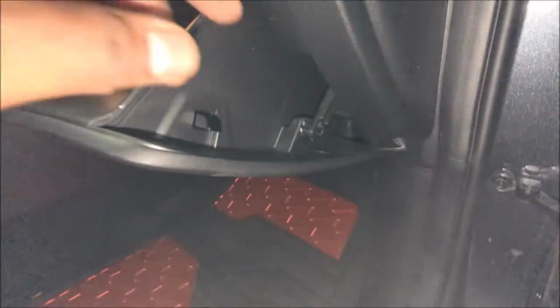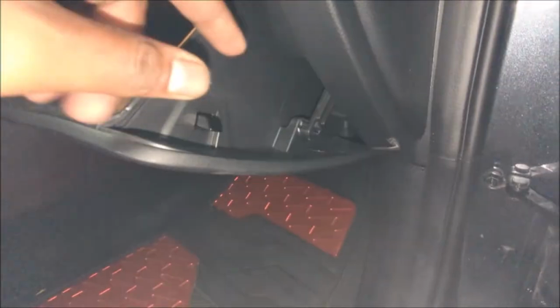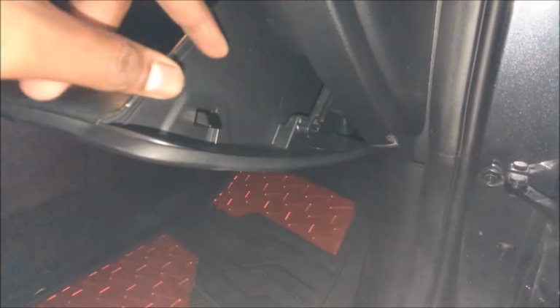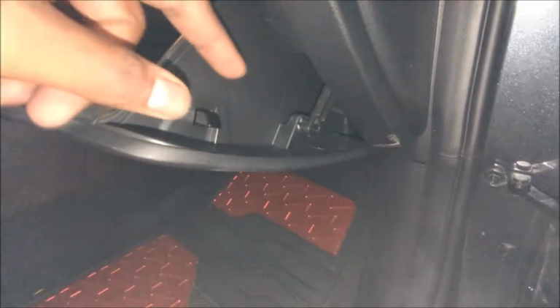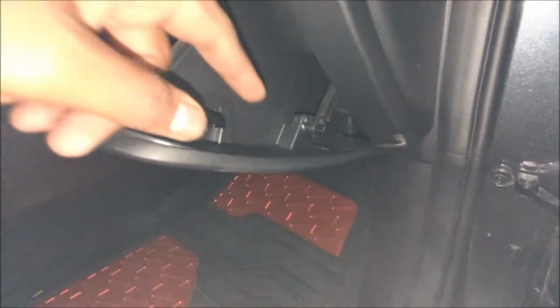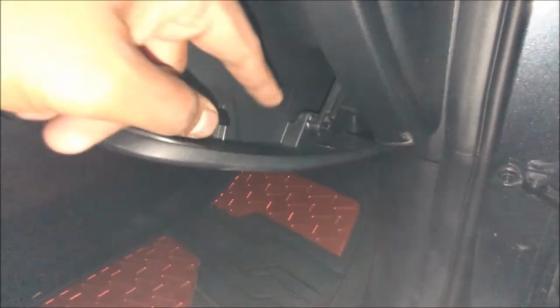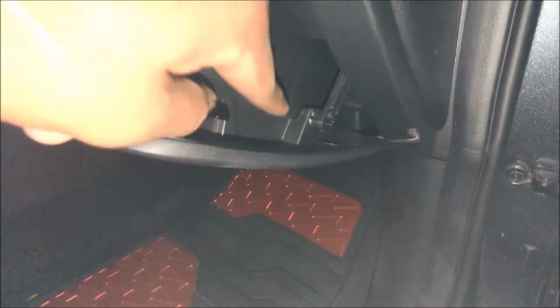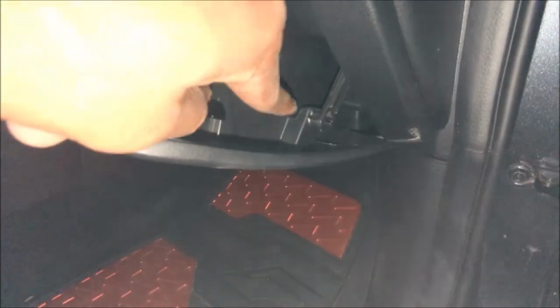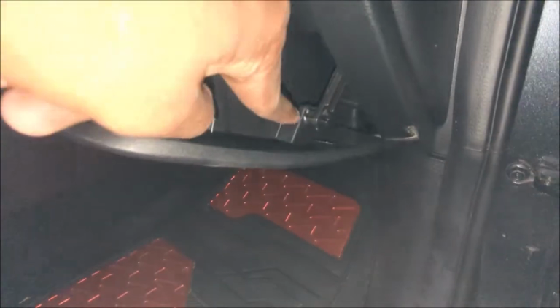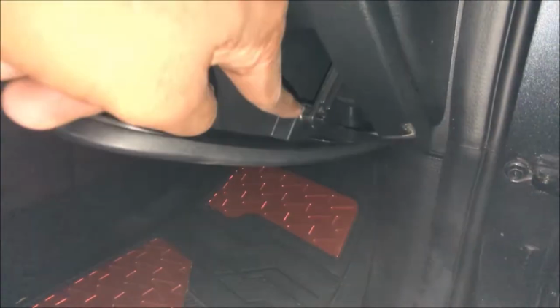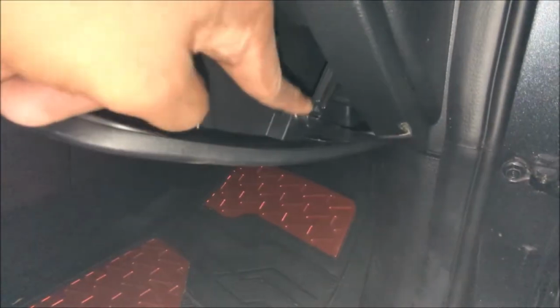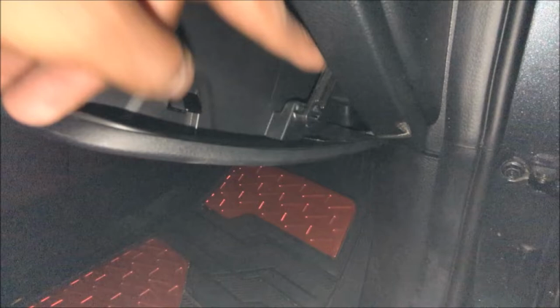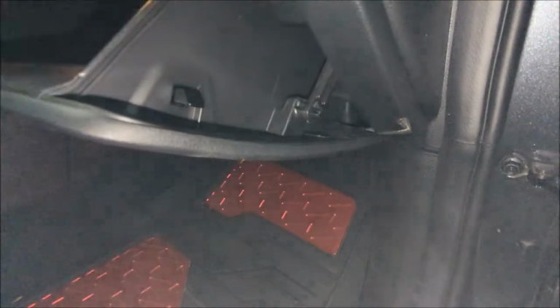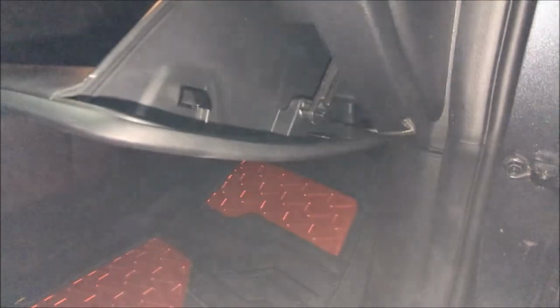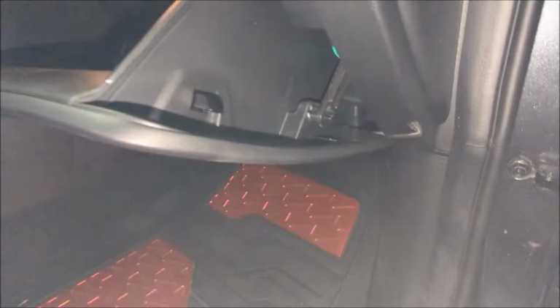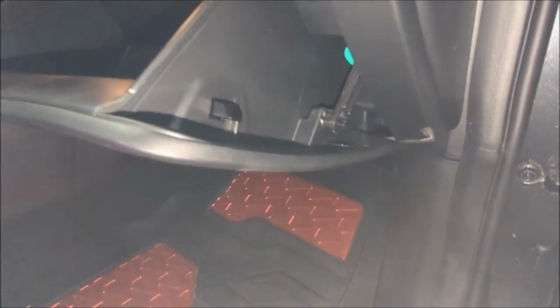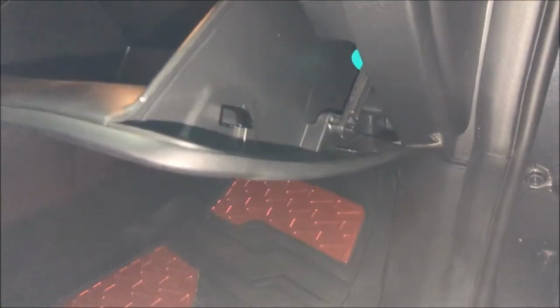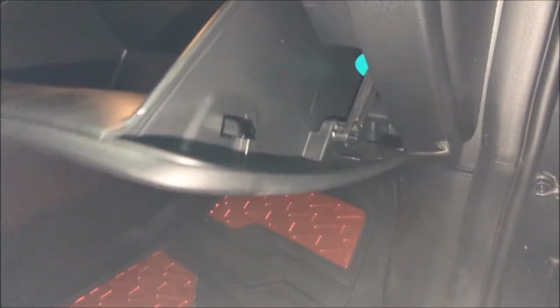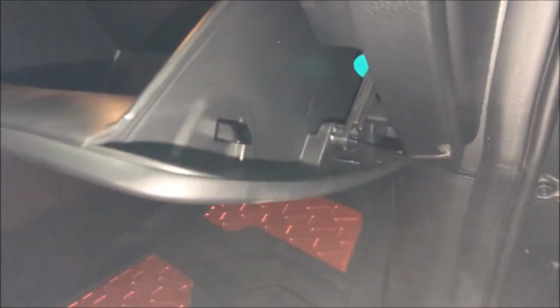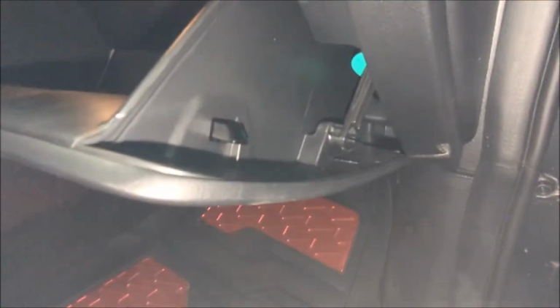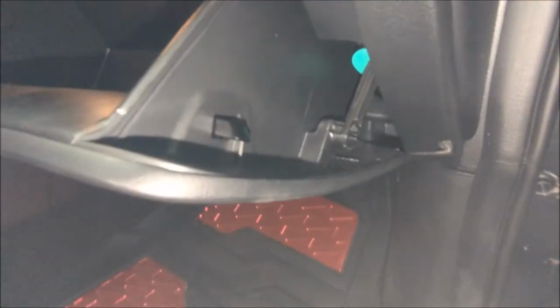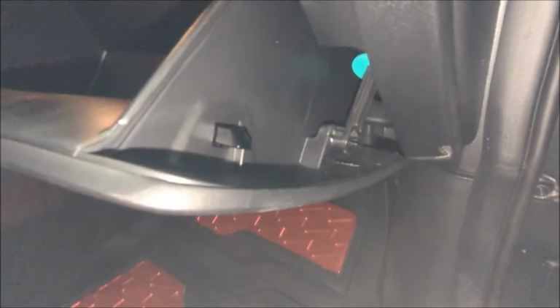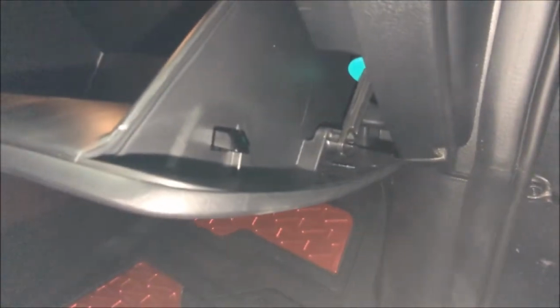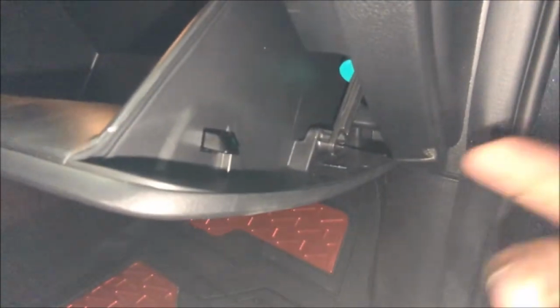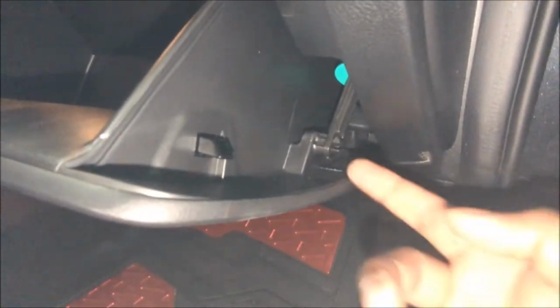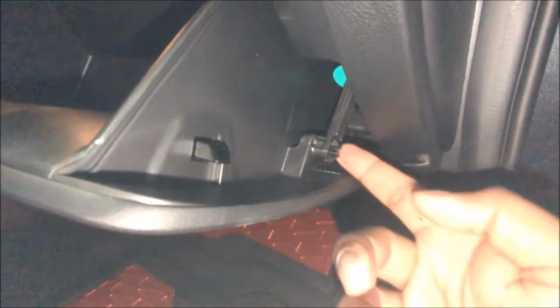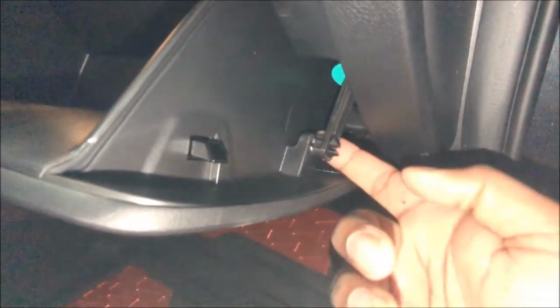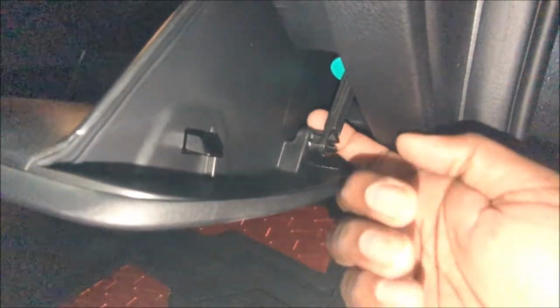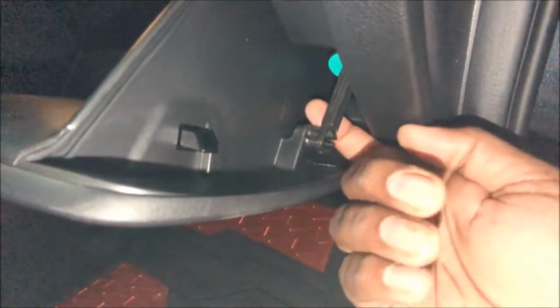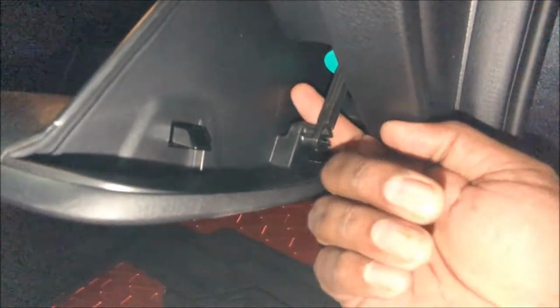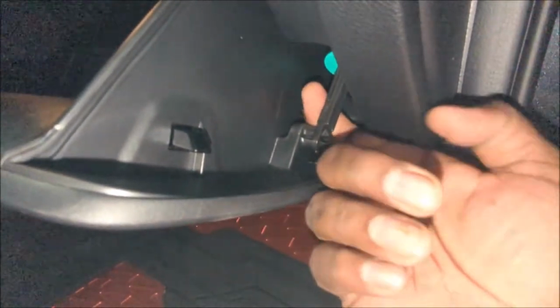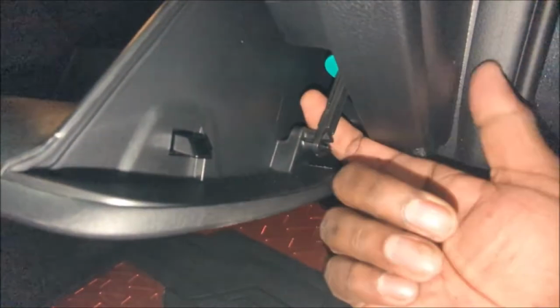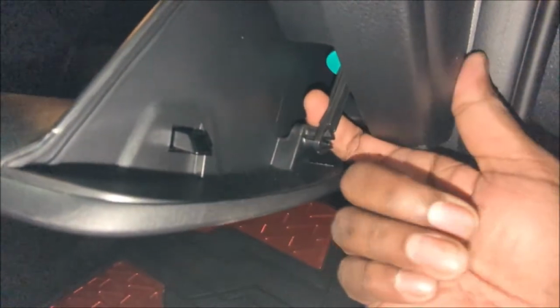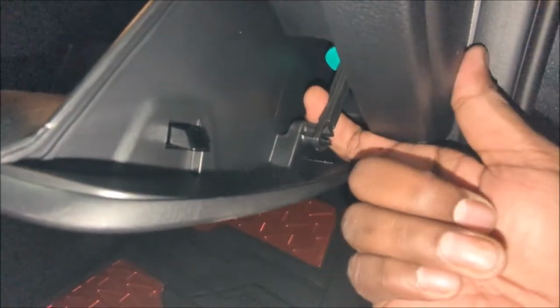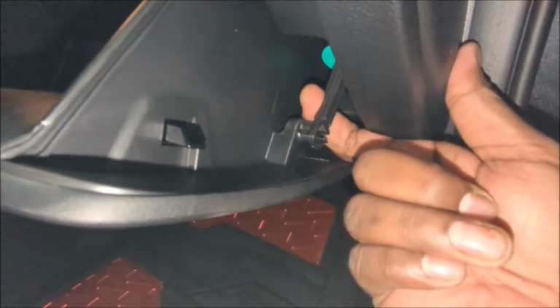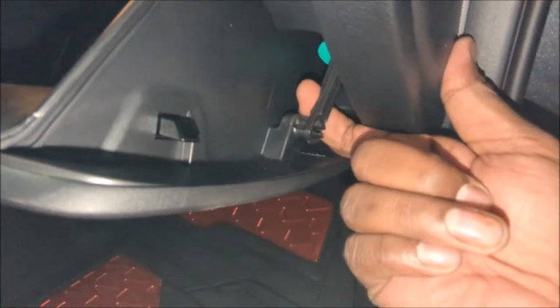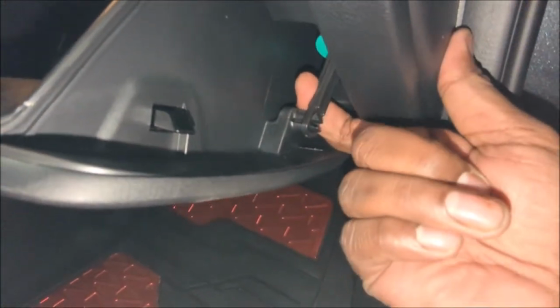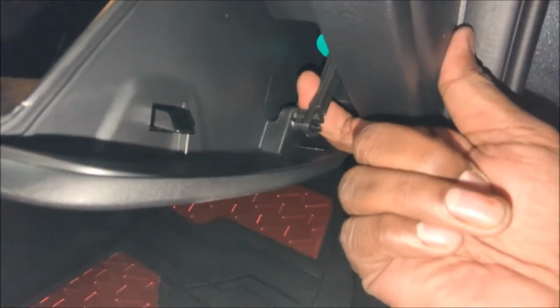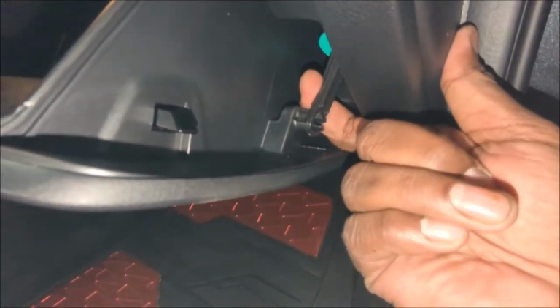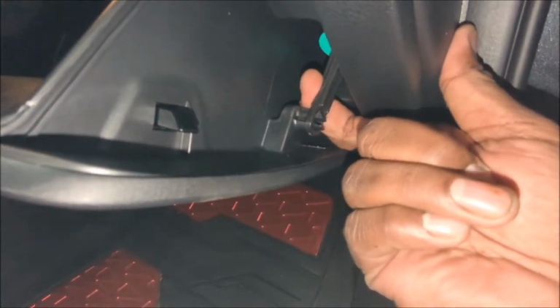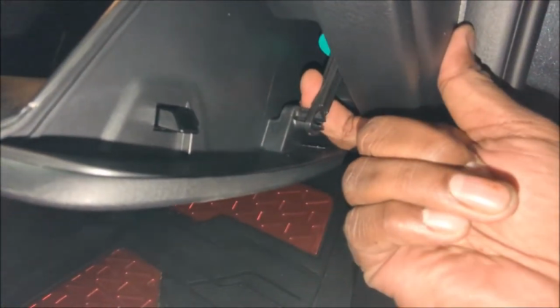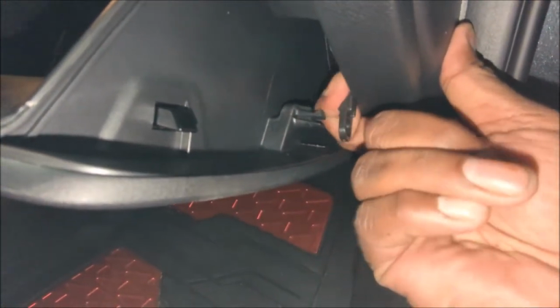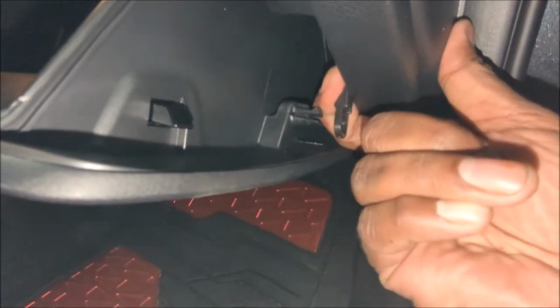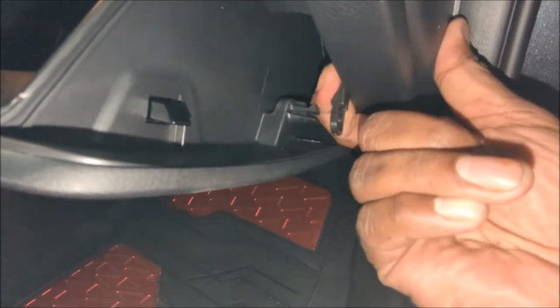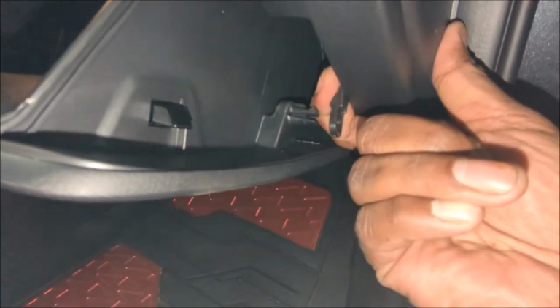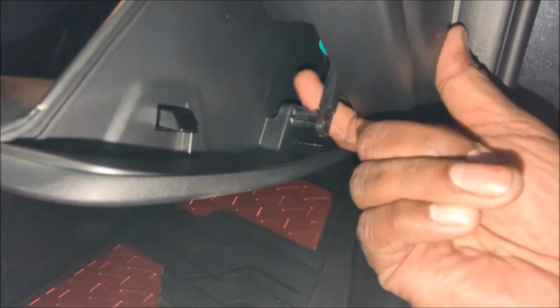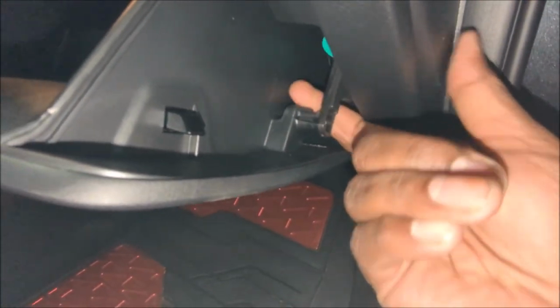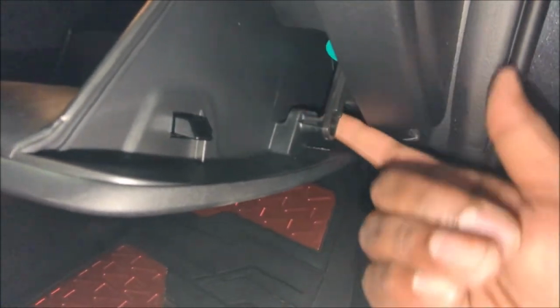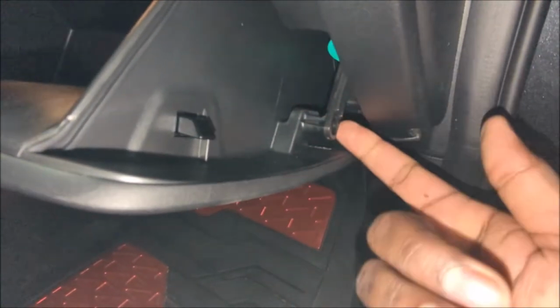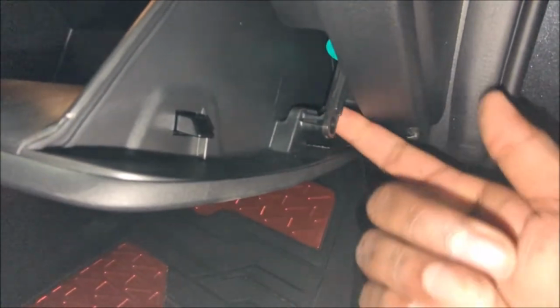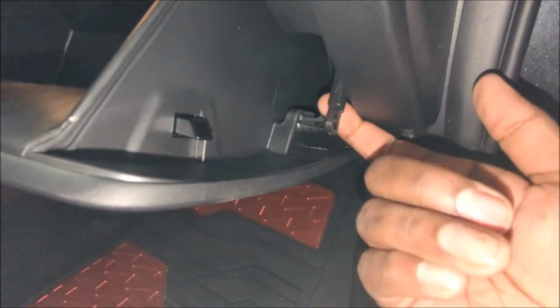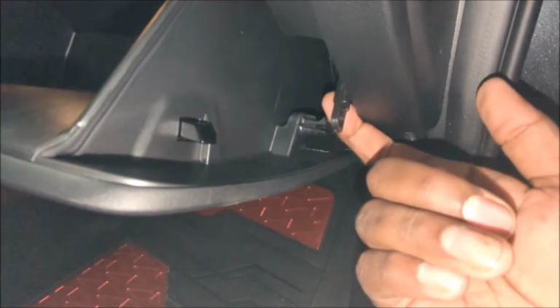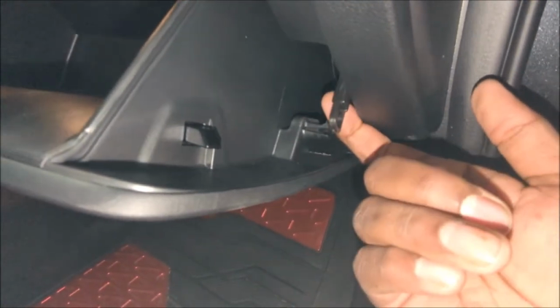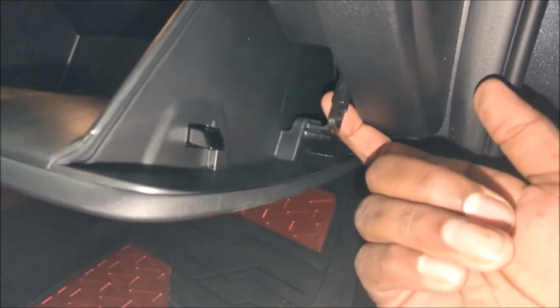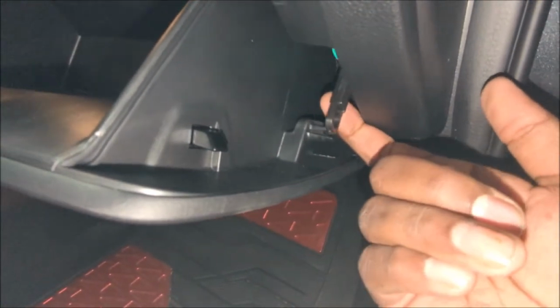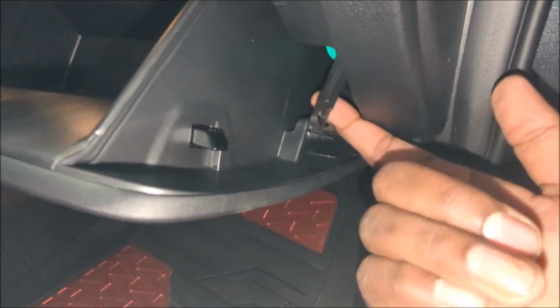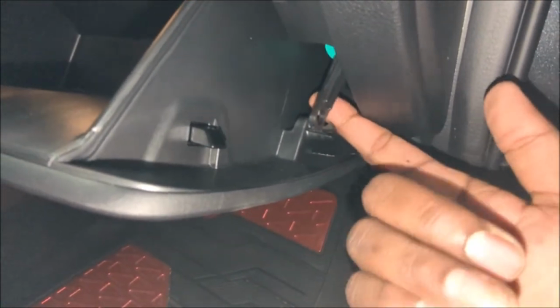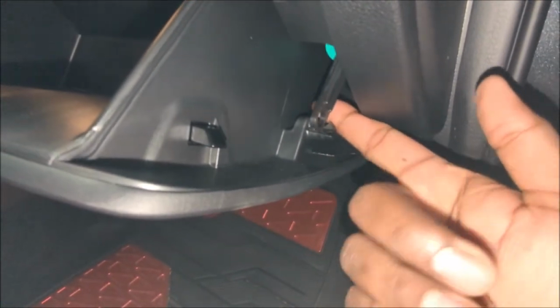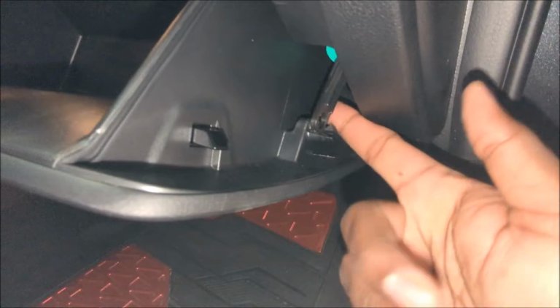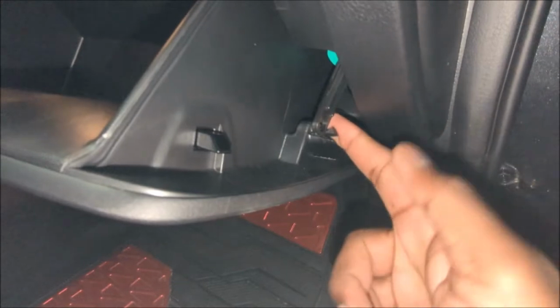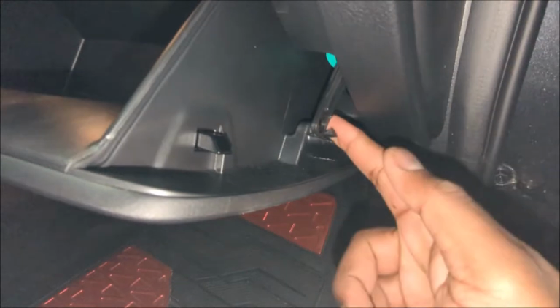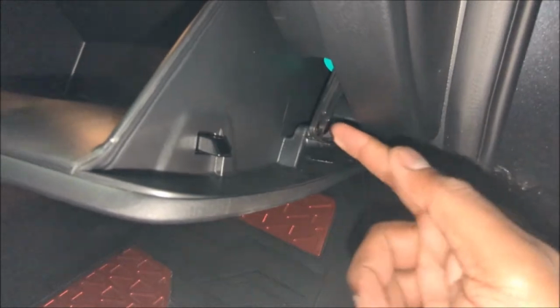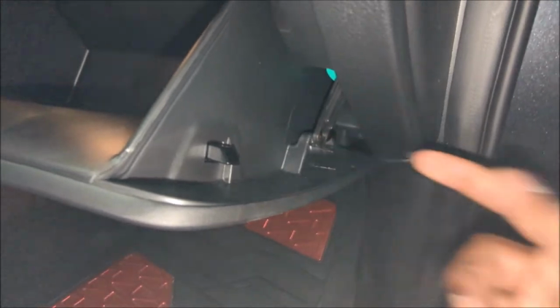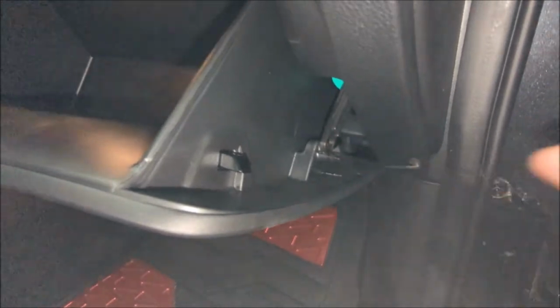Next thing is to release this little shock on the side. All you have to do is pull, and now it's released and free.